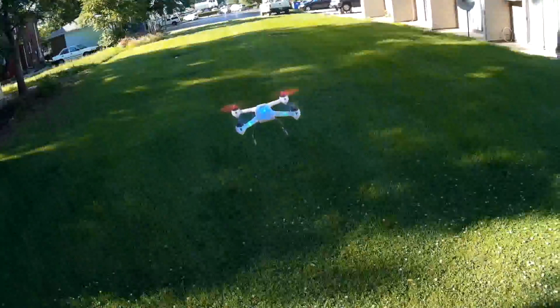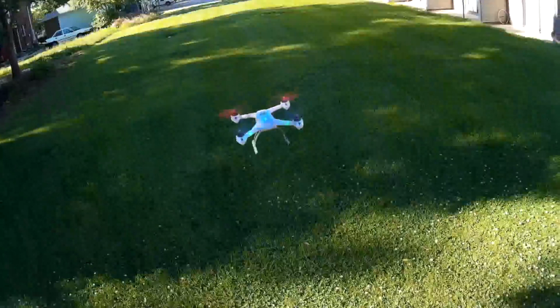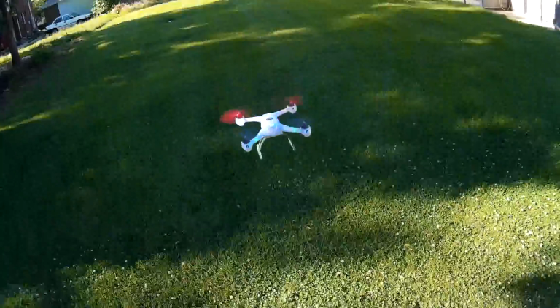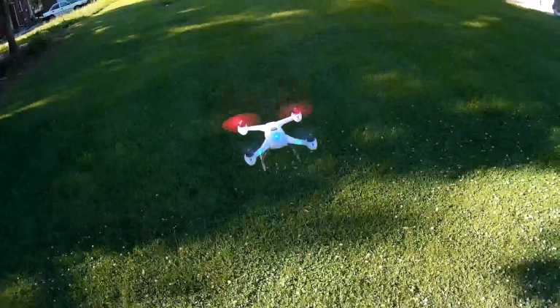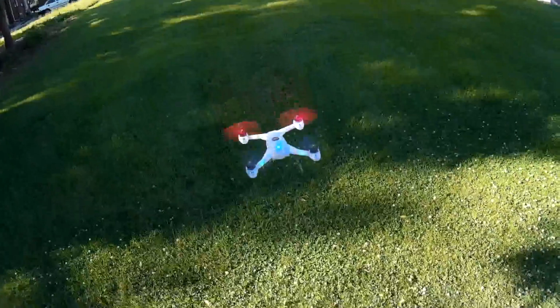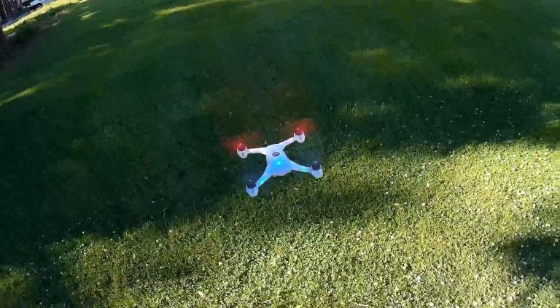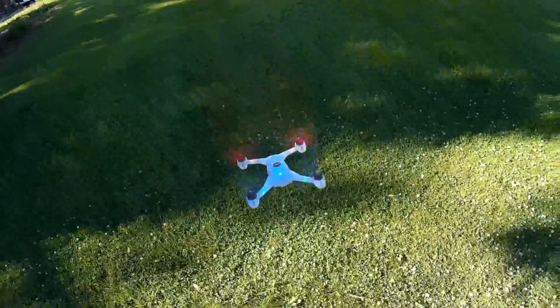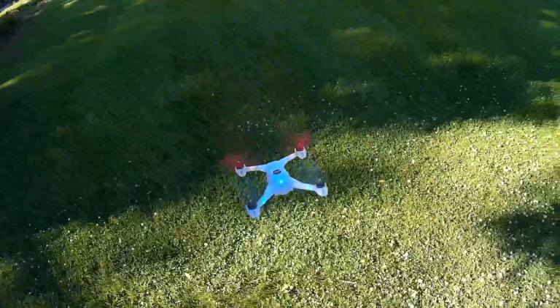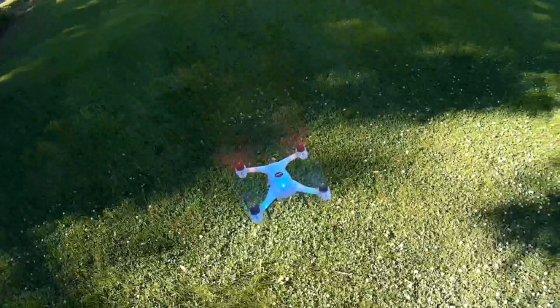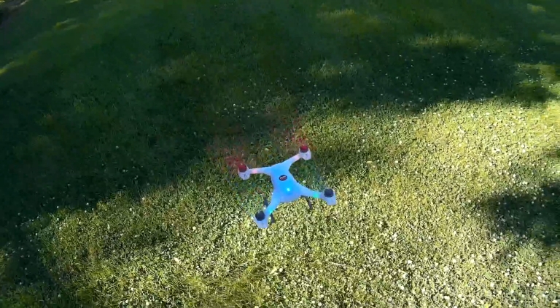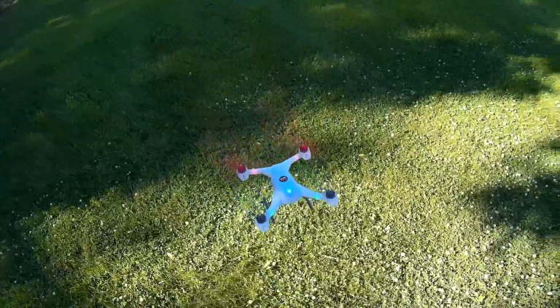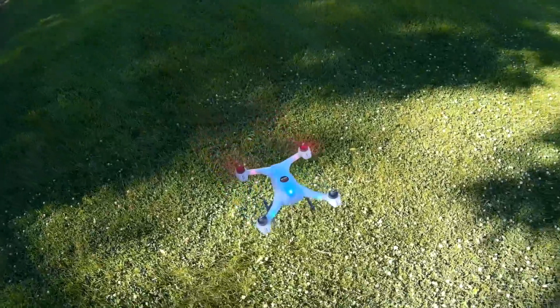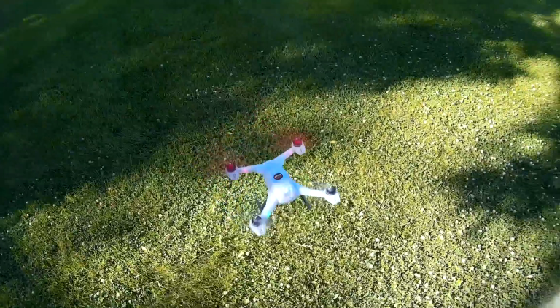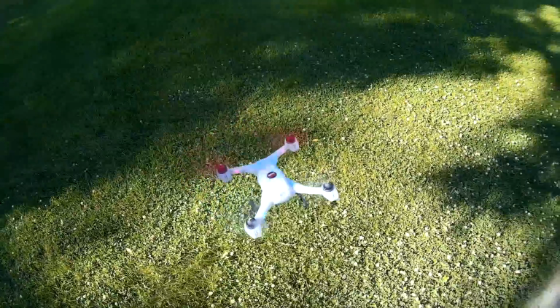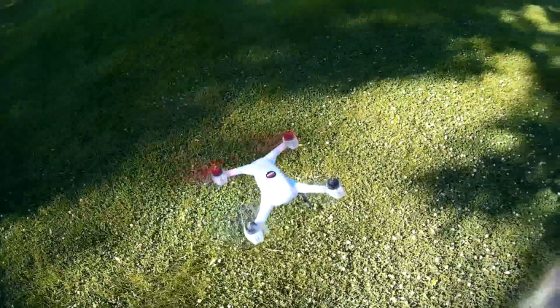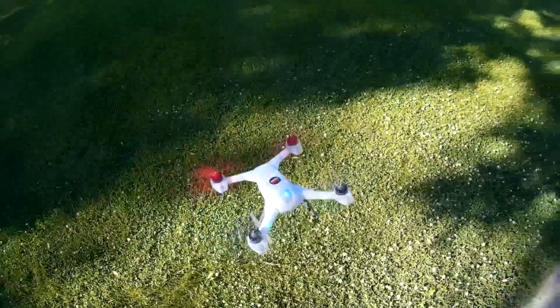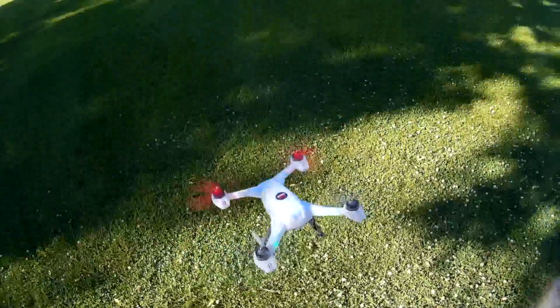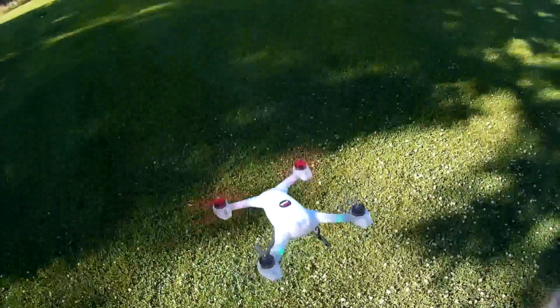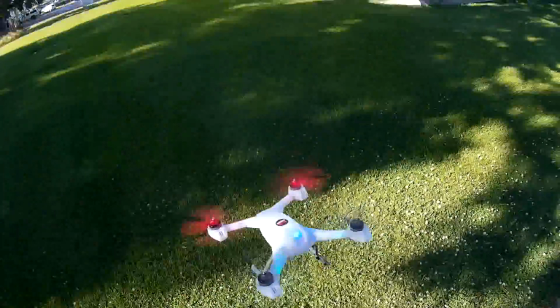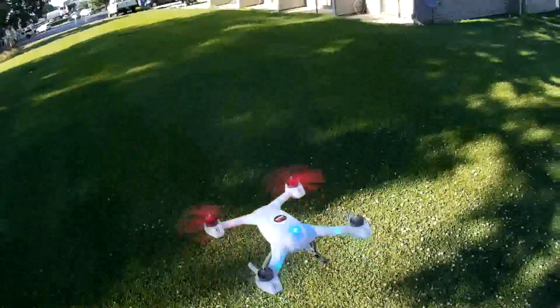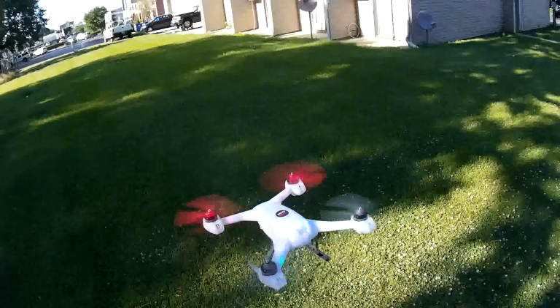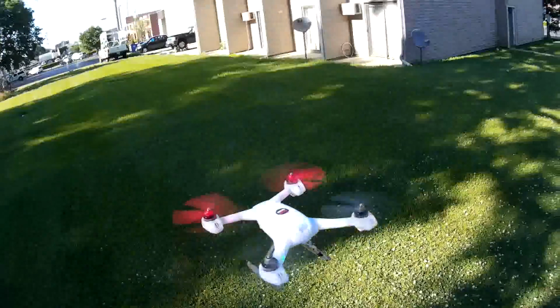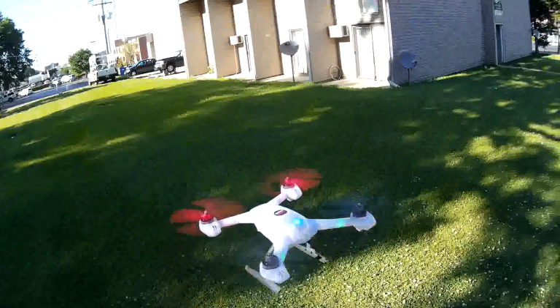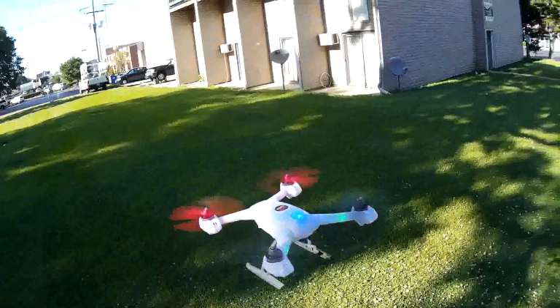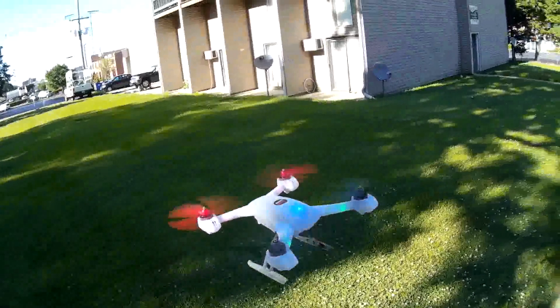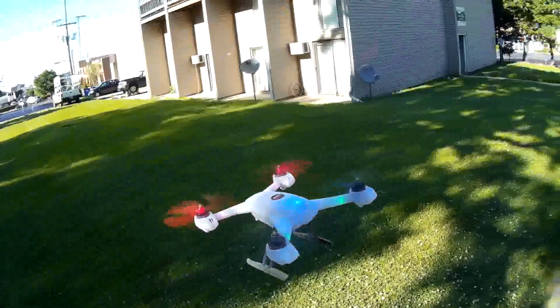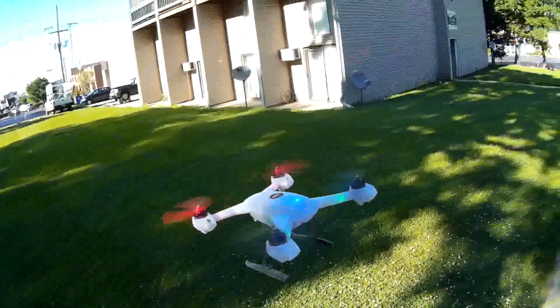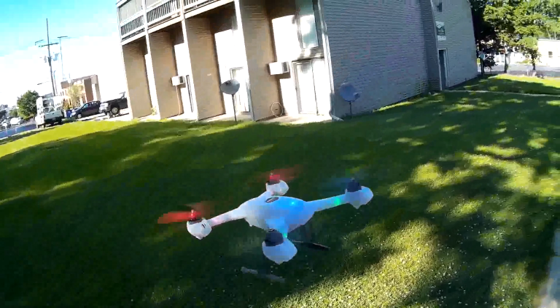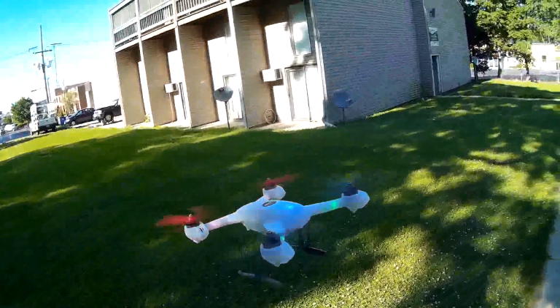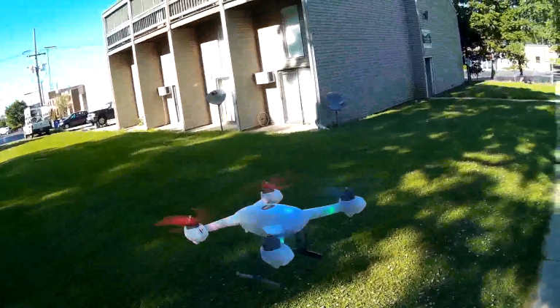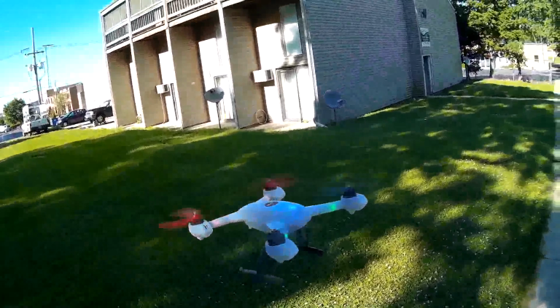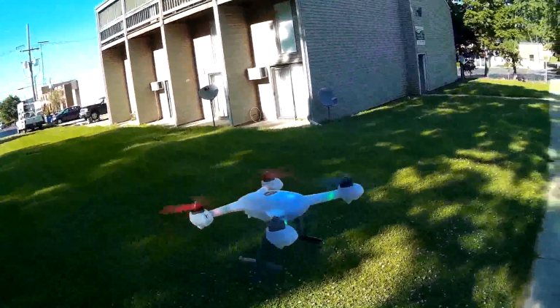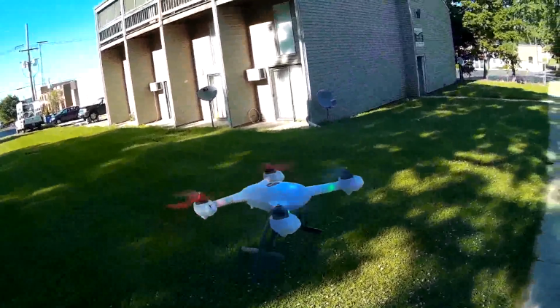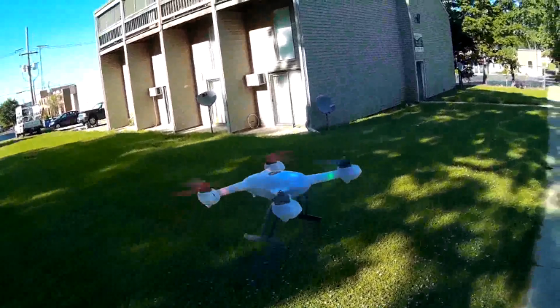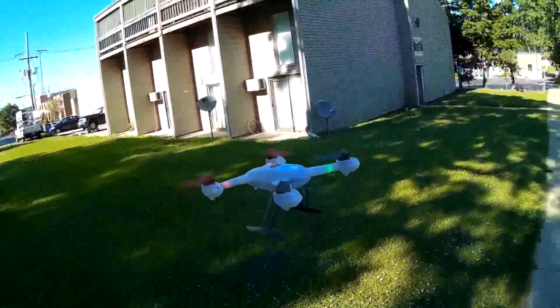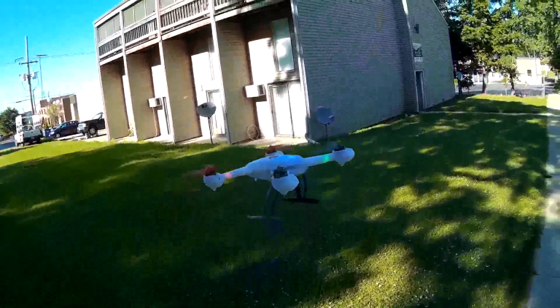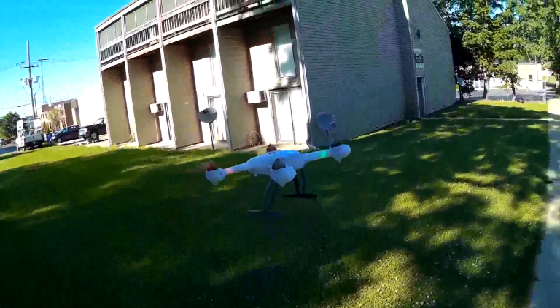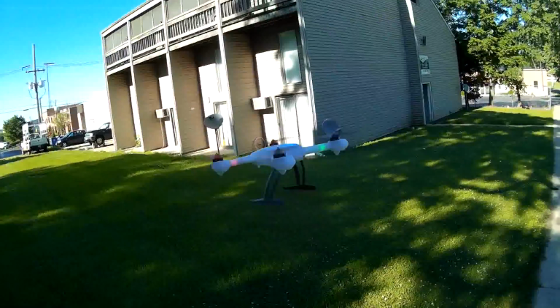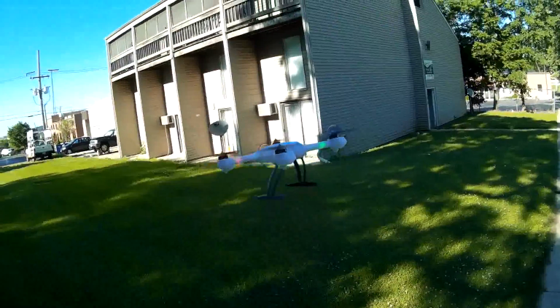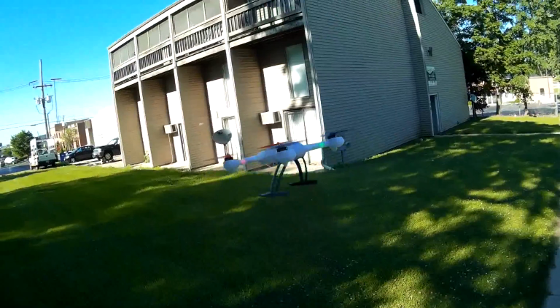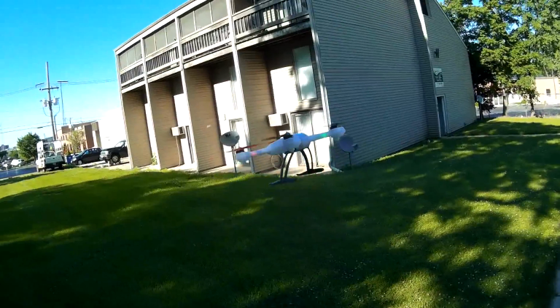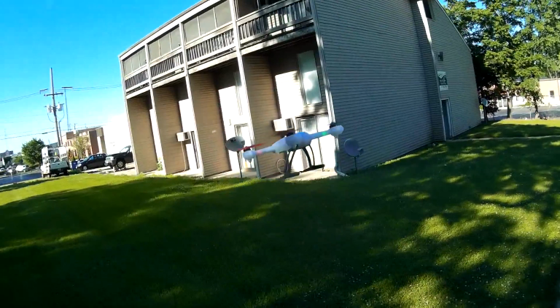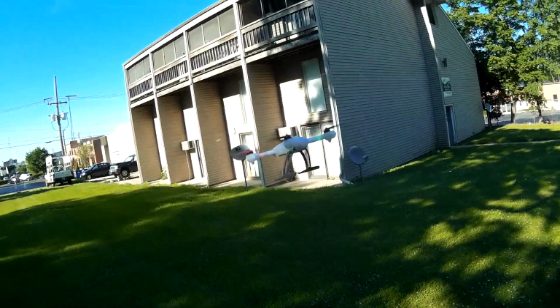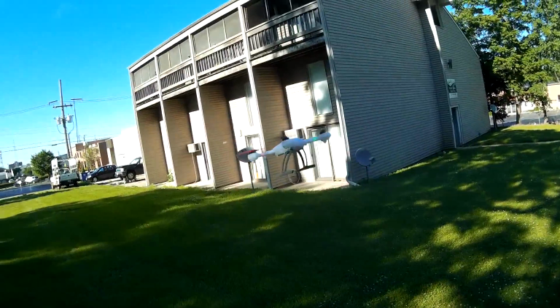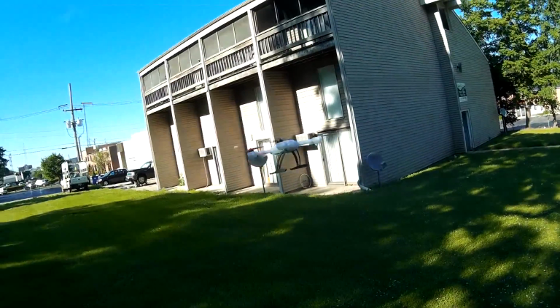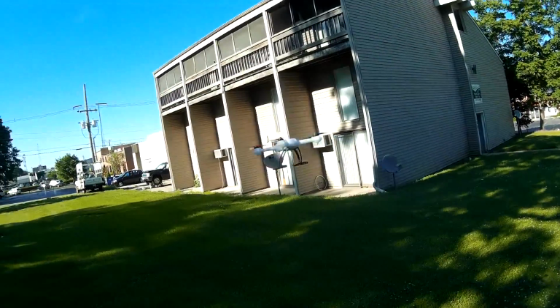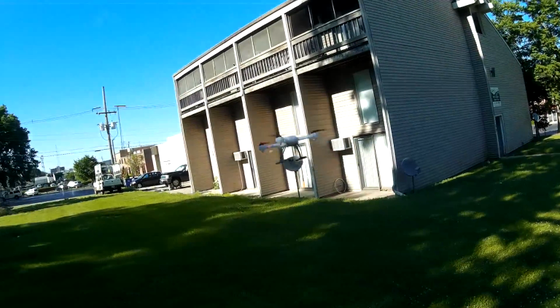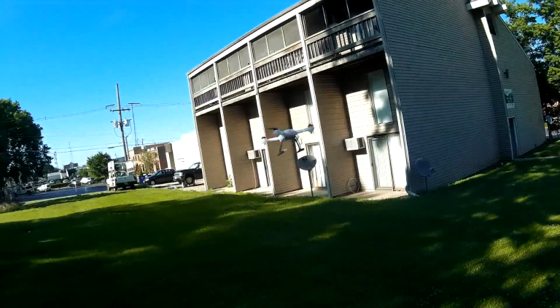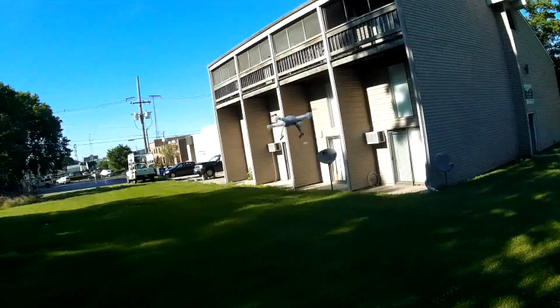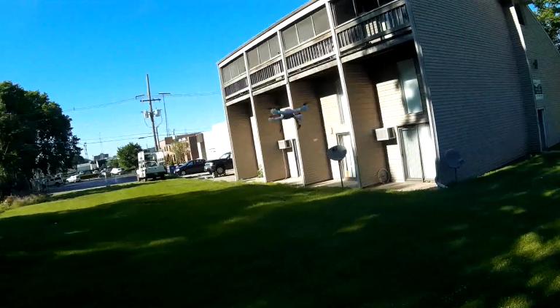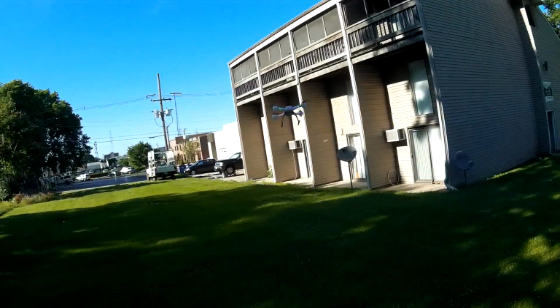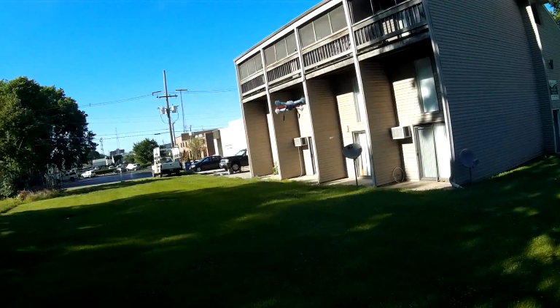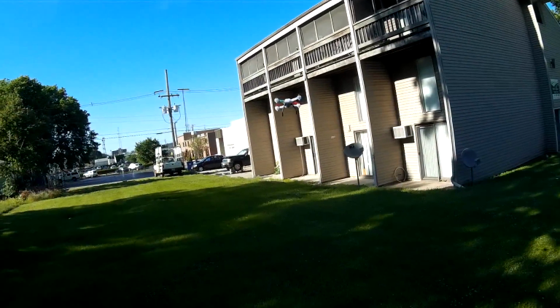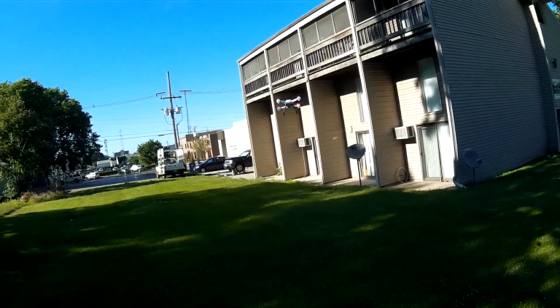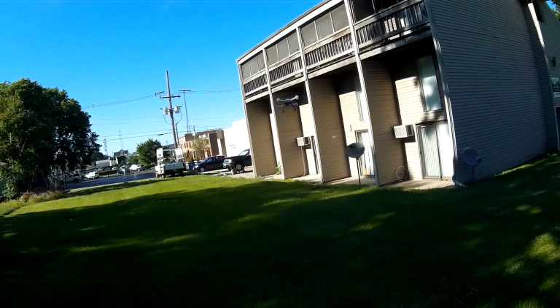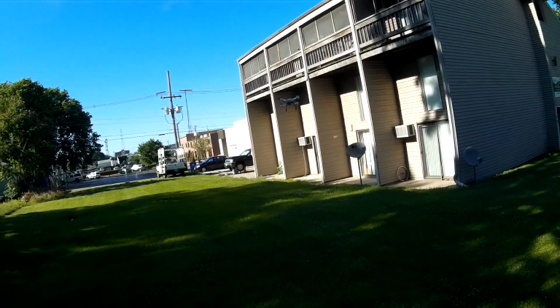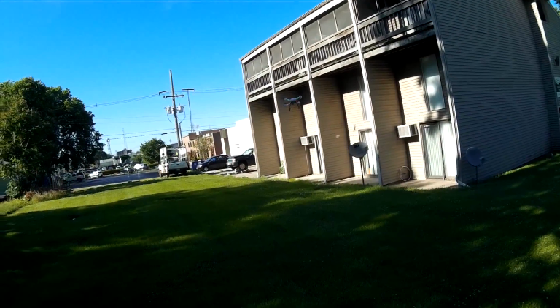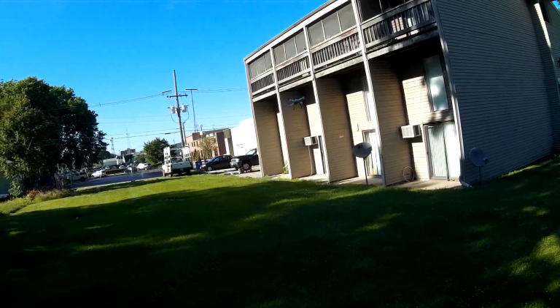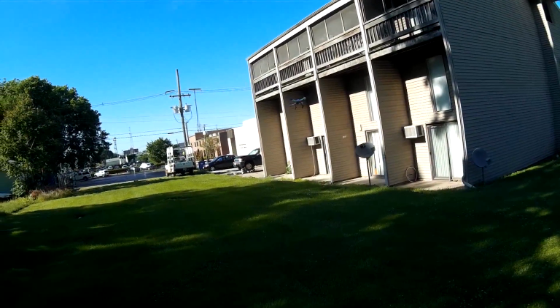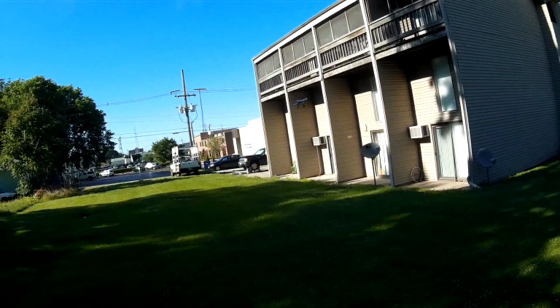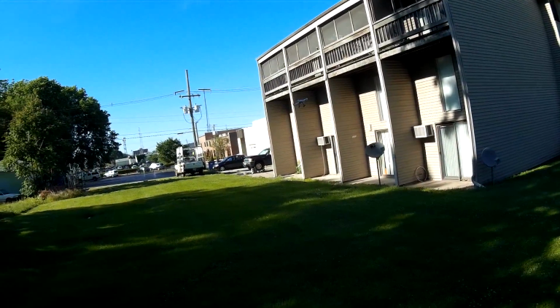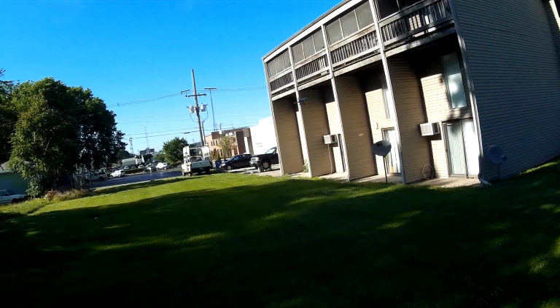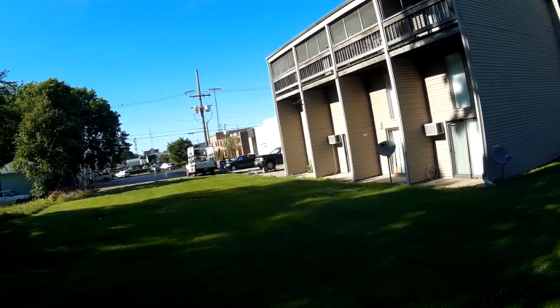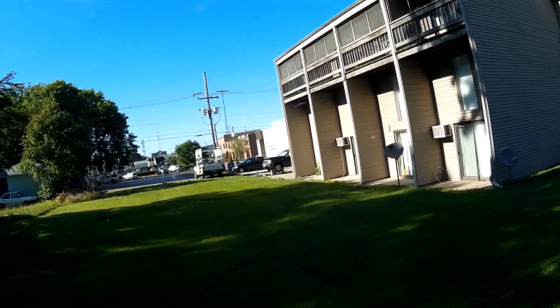Let's bring it in close for a little stable hover there. Sounds nice — little brushless motors on there.